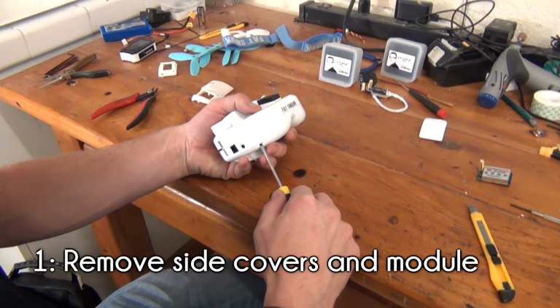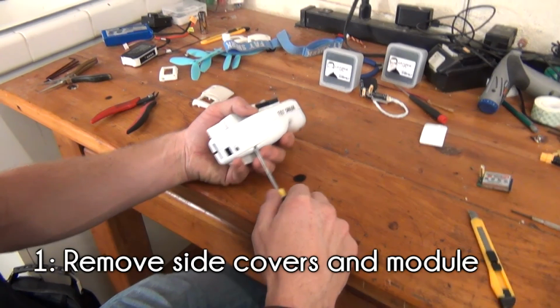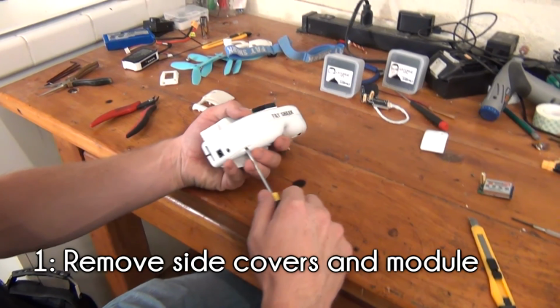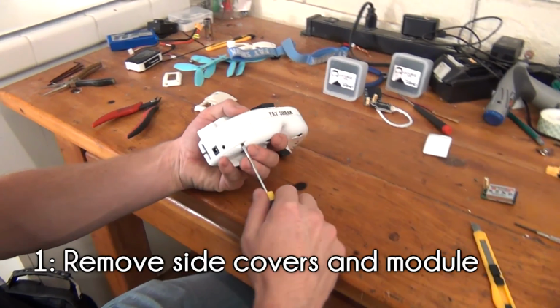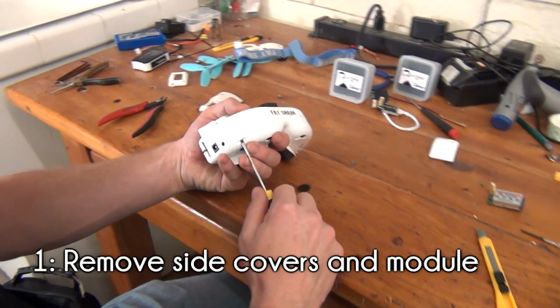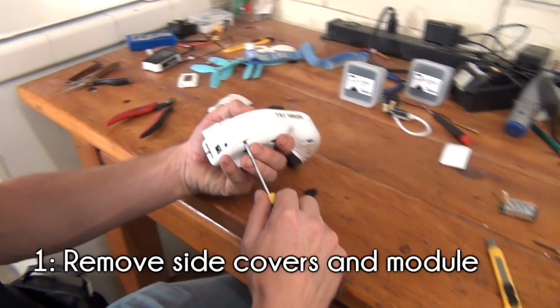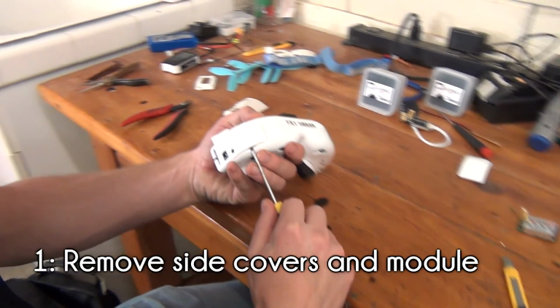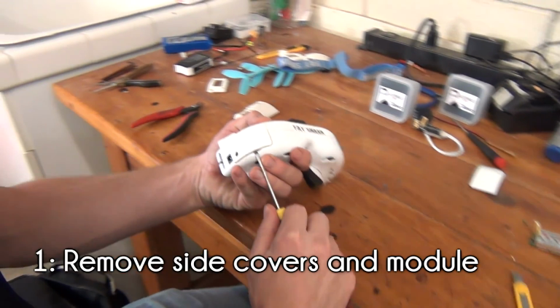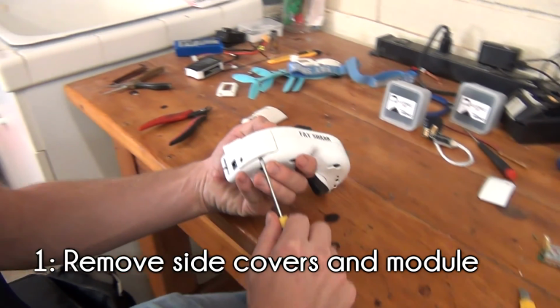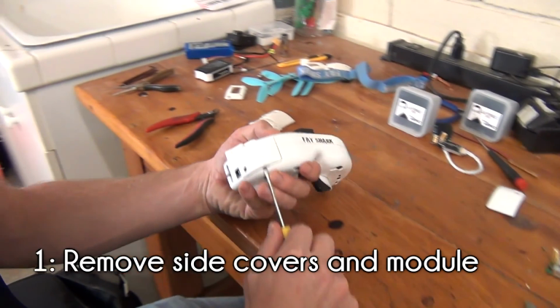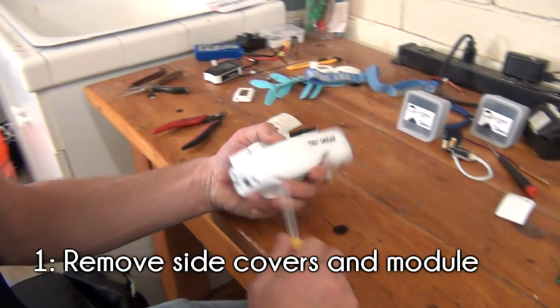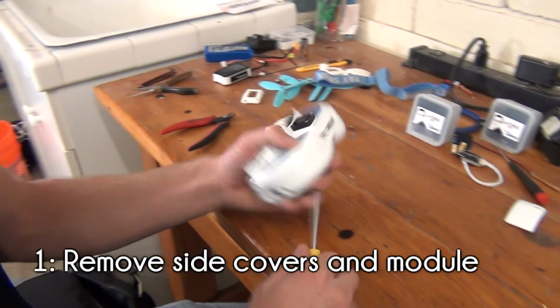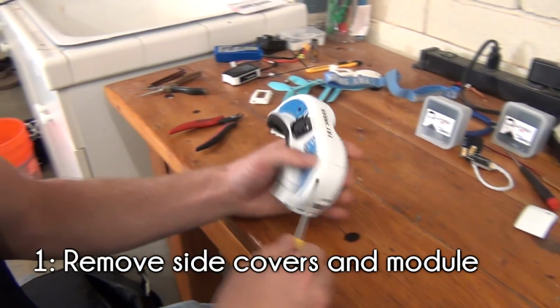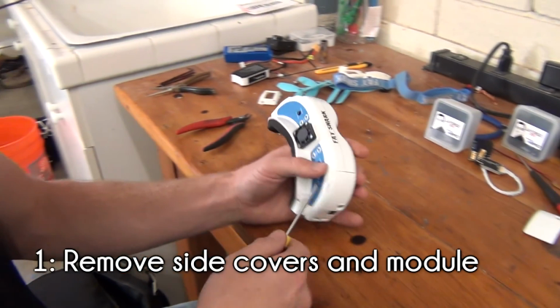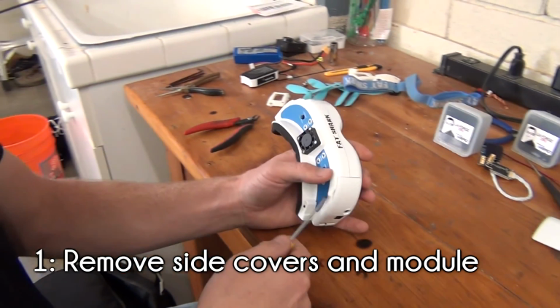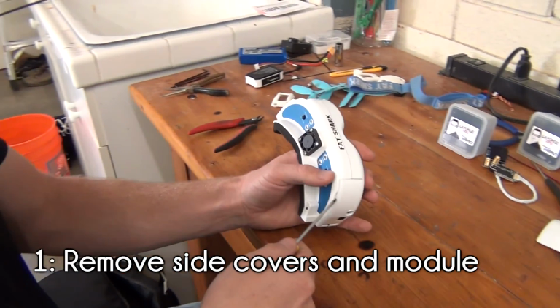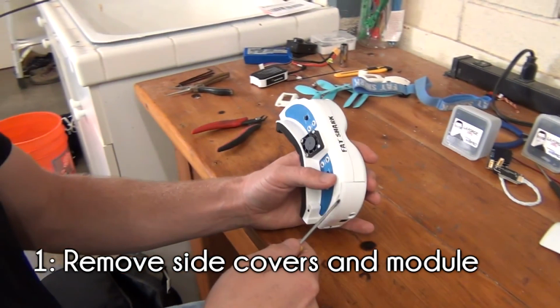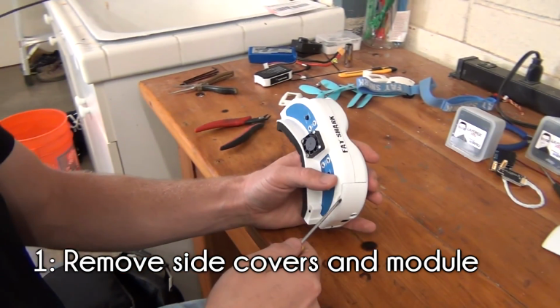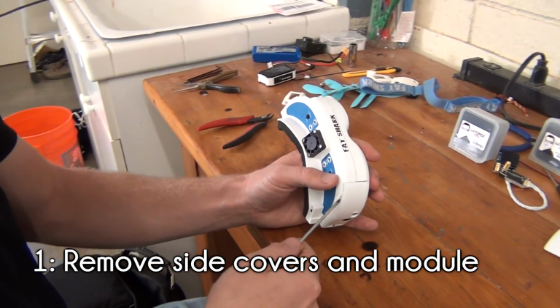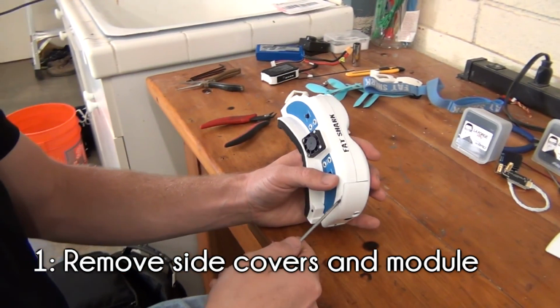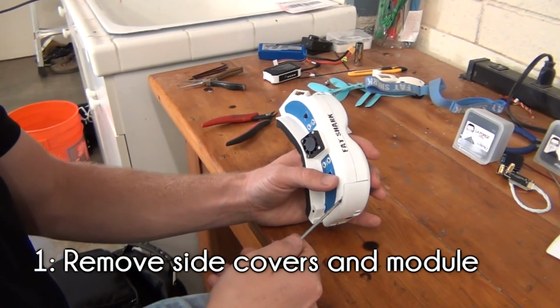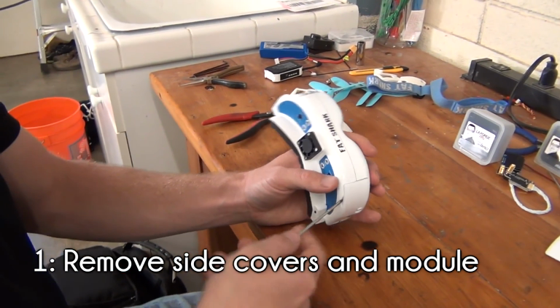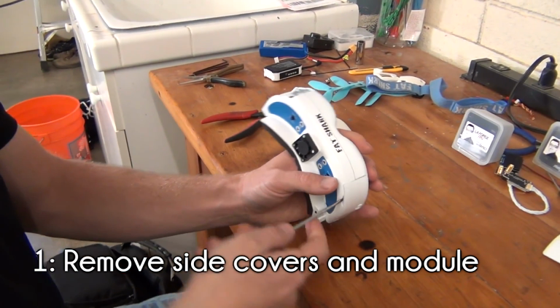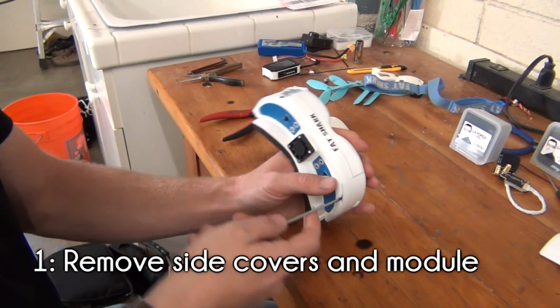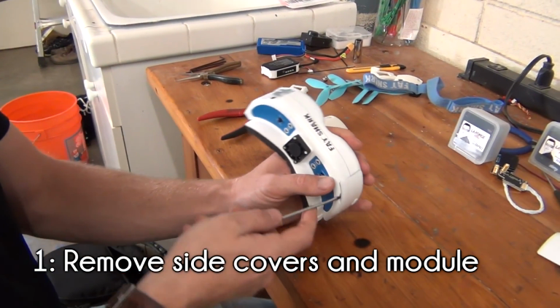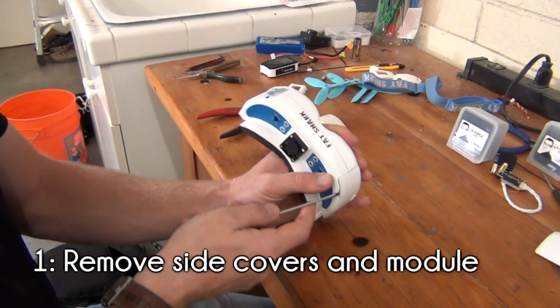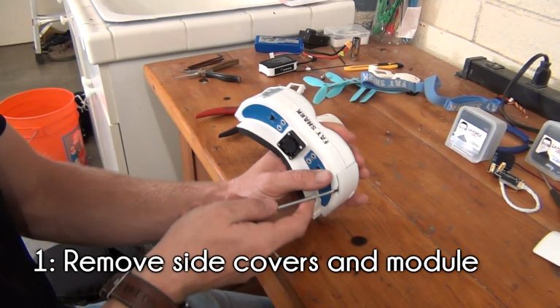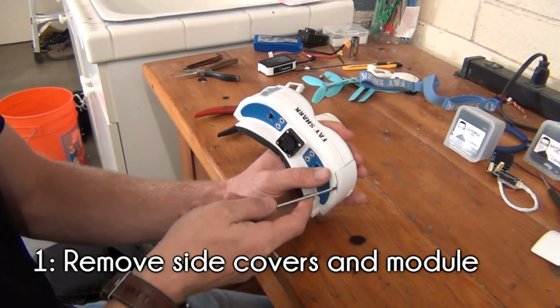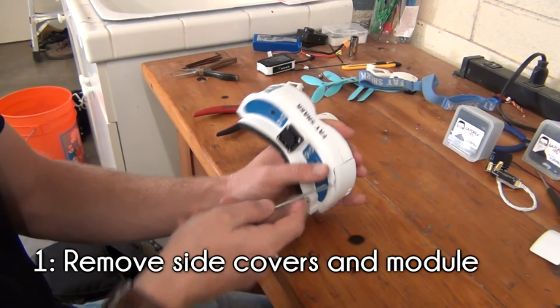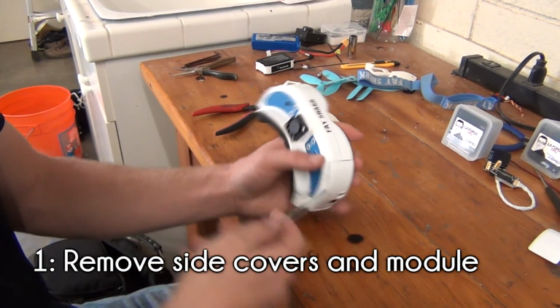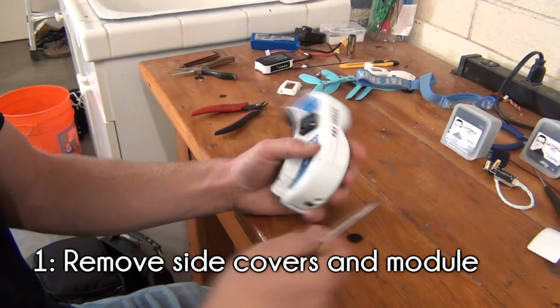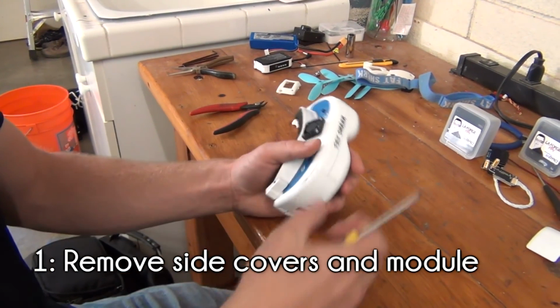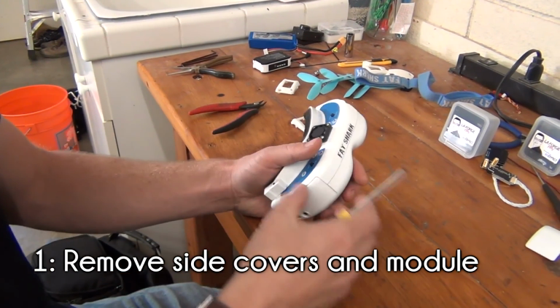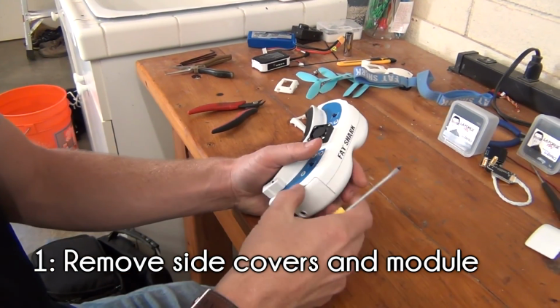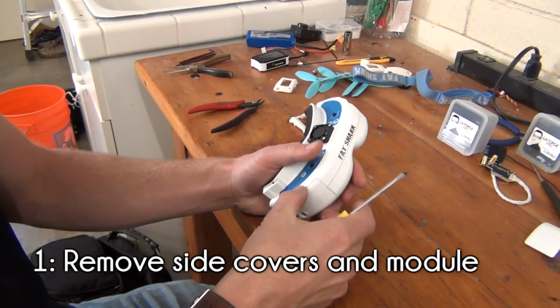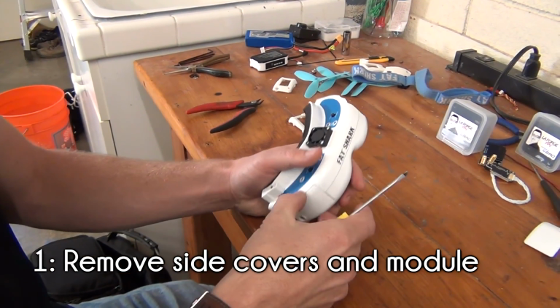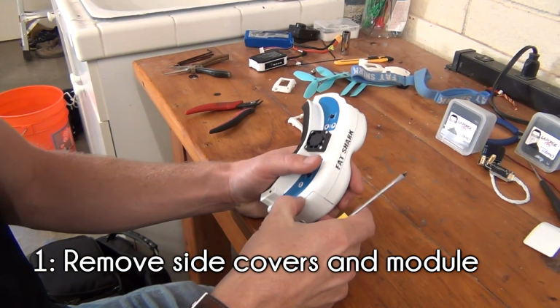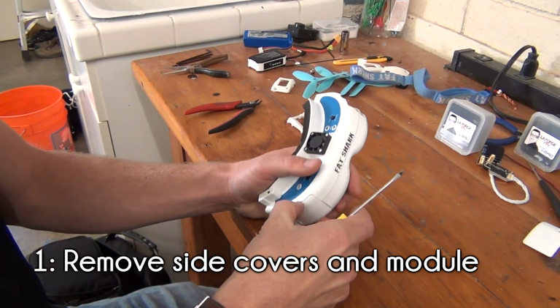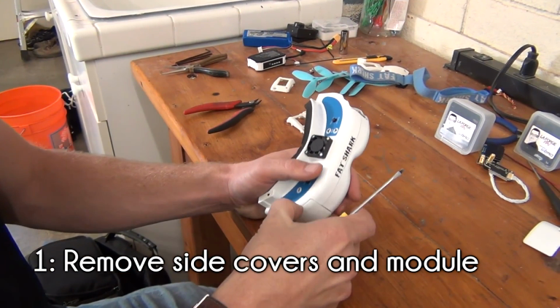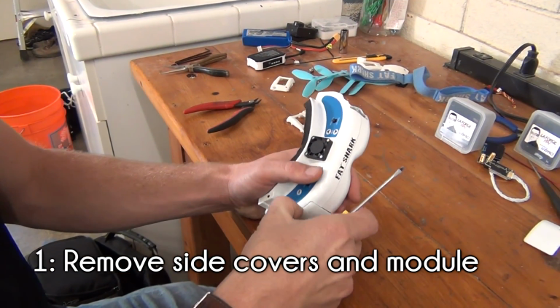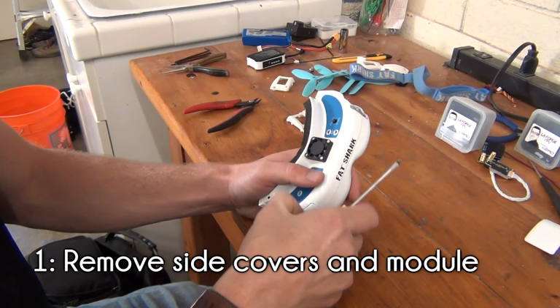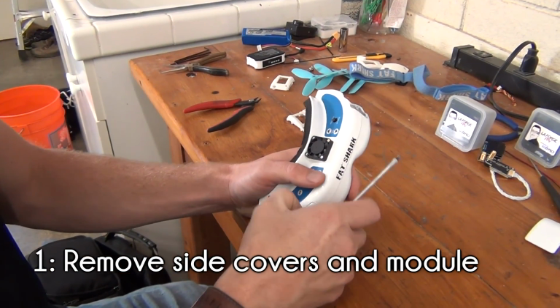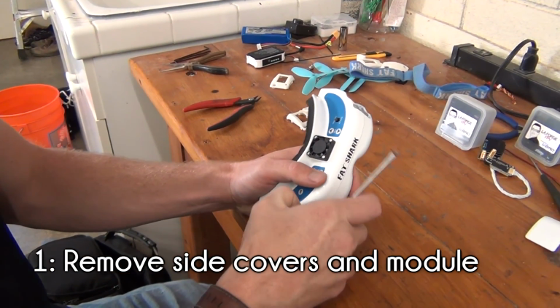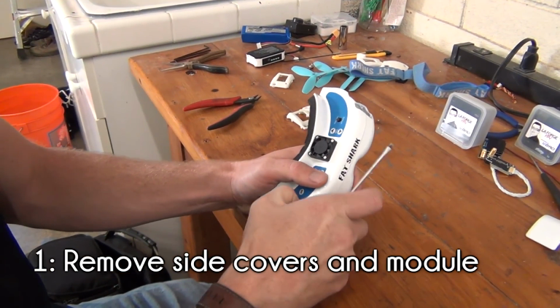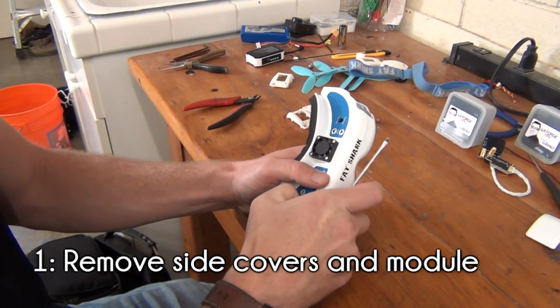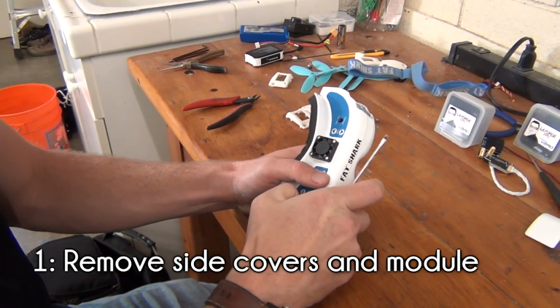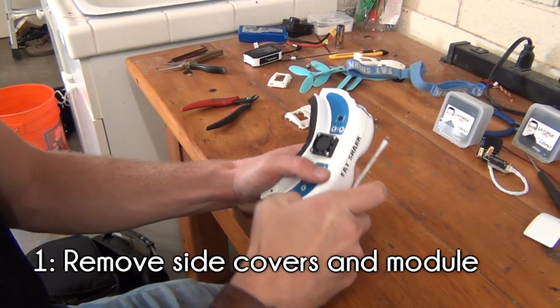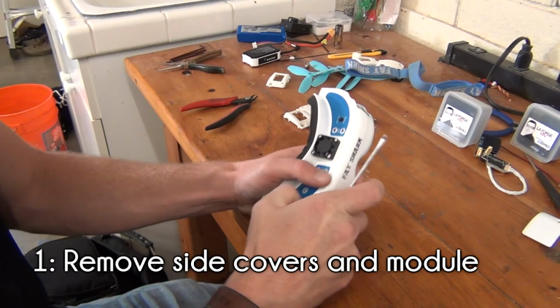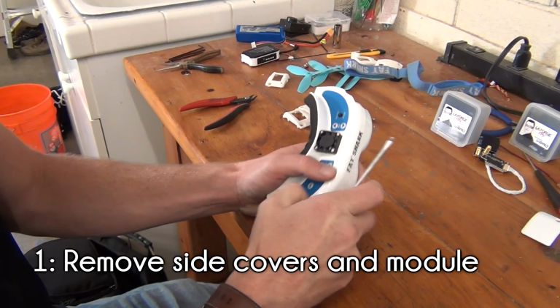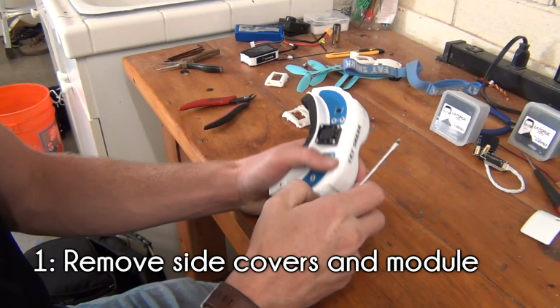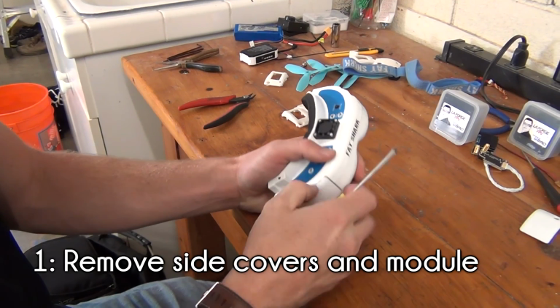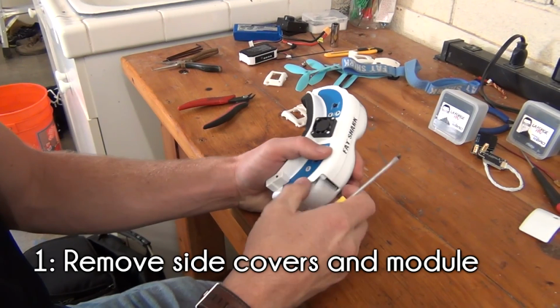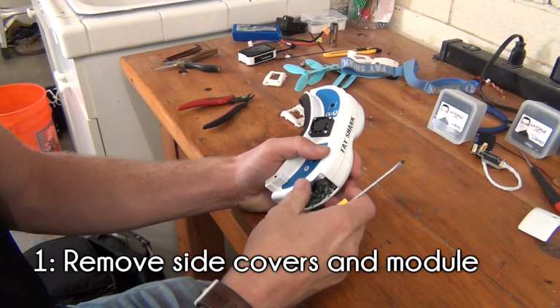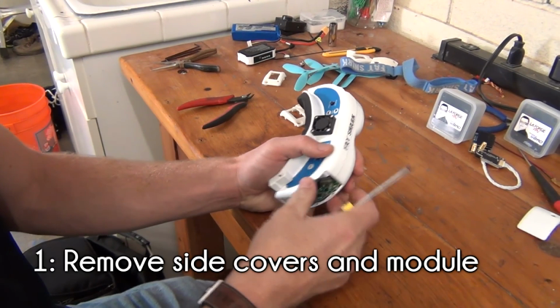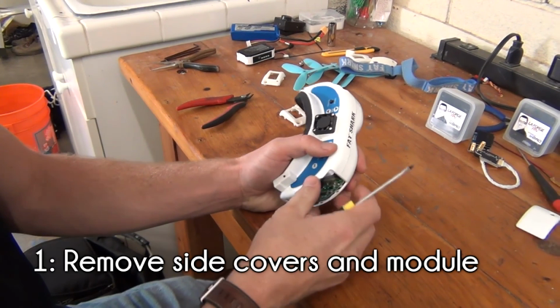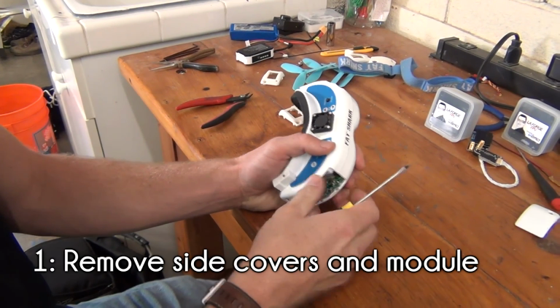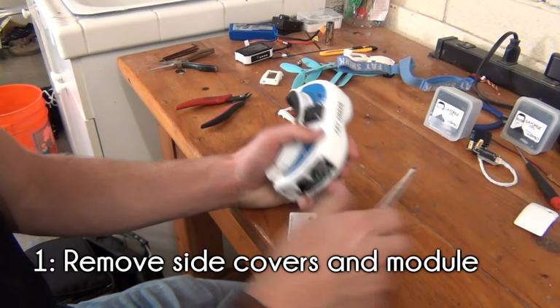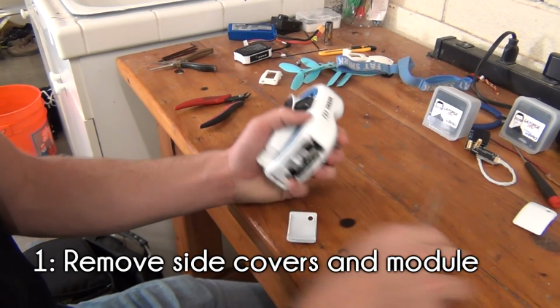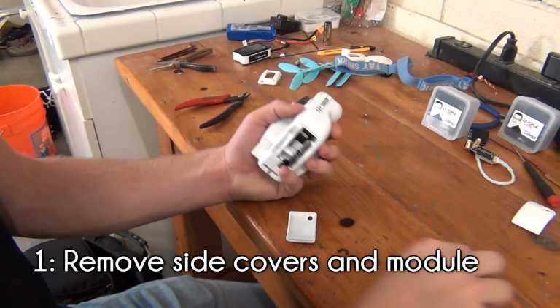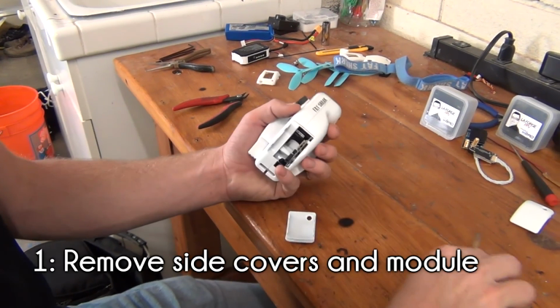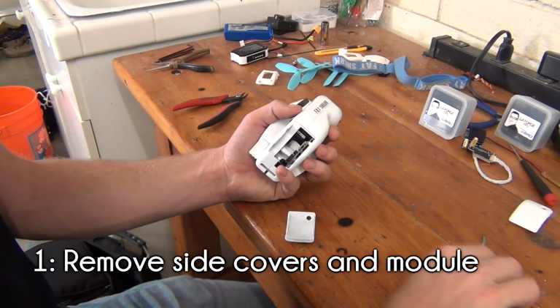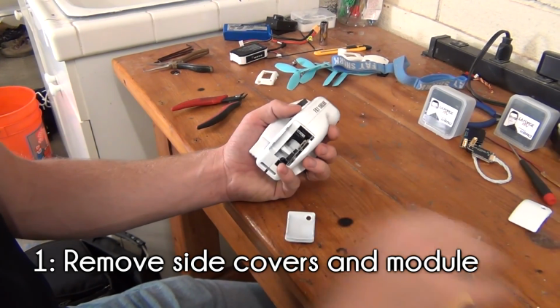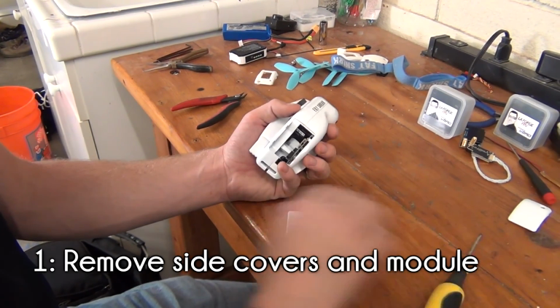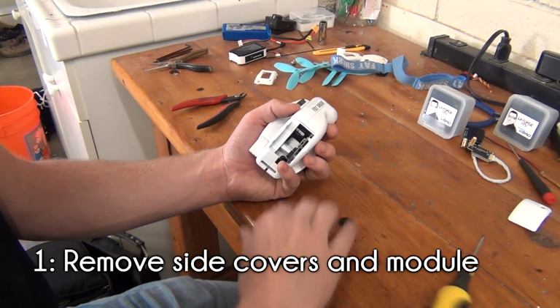These can easily be popped off using a flathead screwdriver. Carefully remove the original module and put it off to the side.